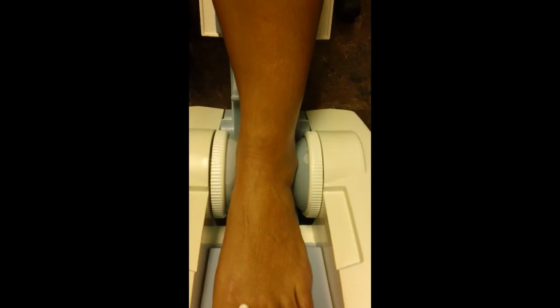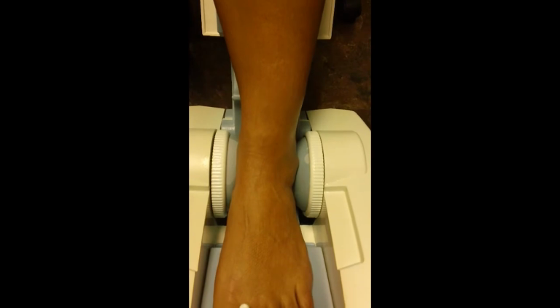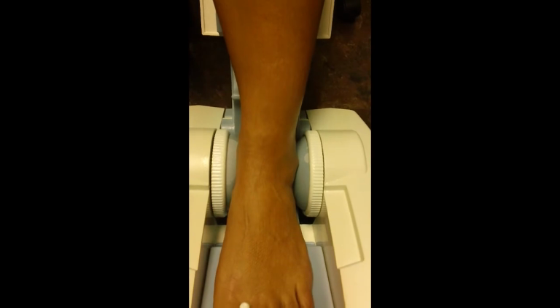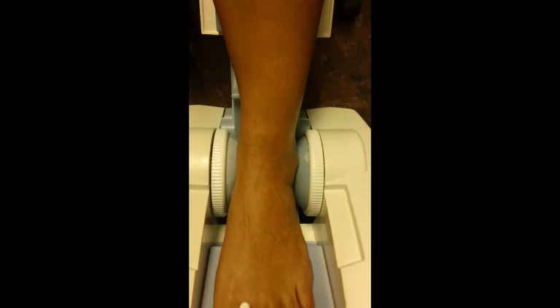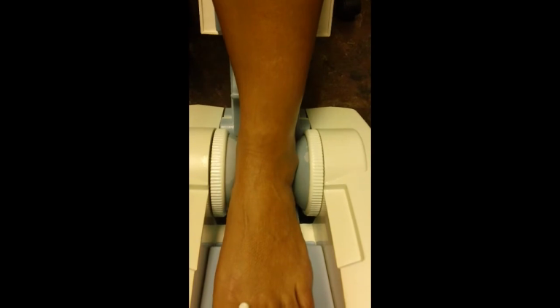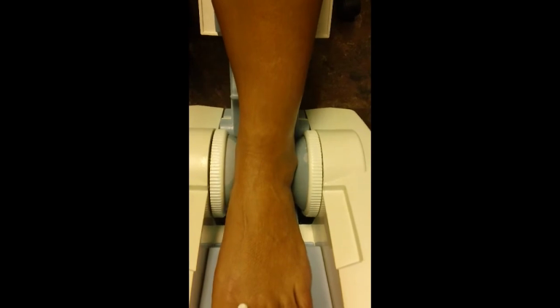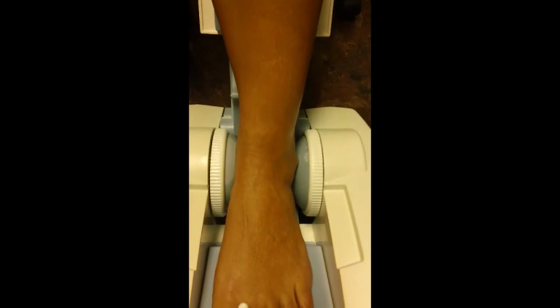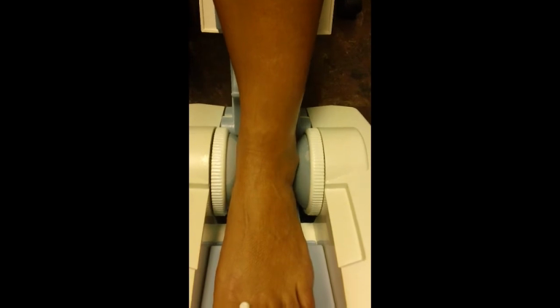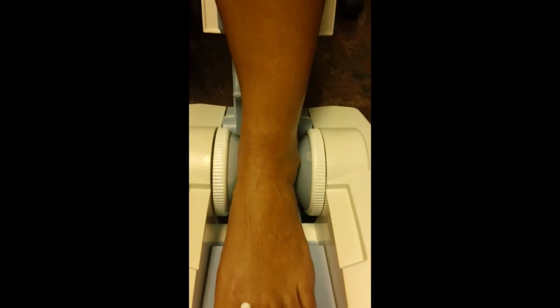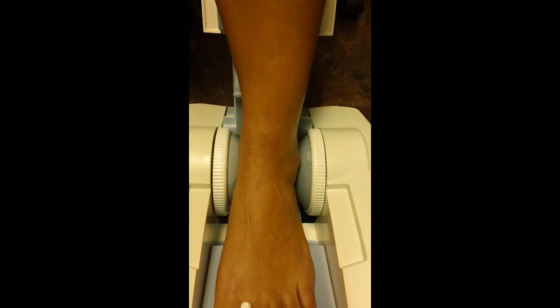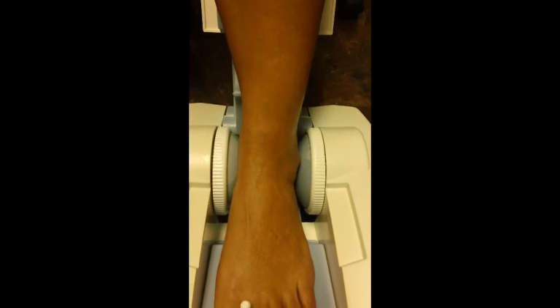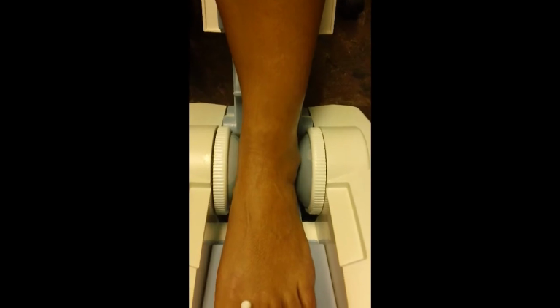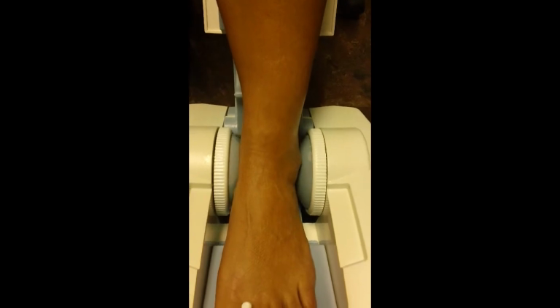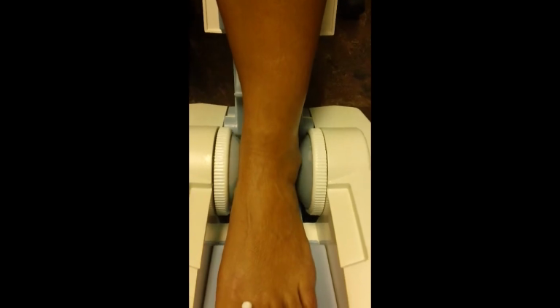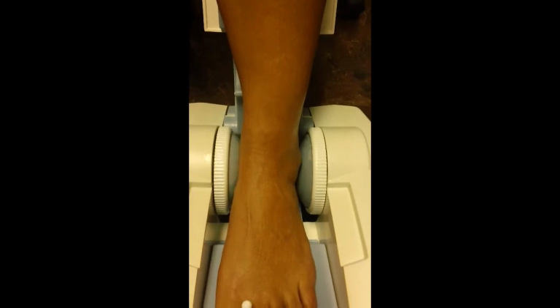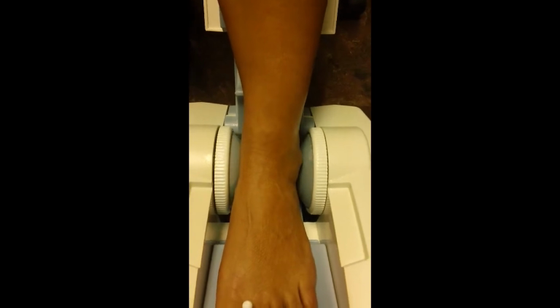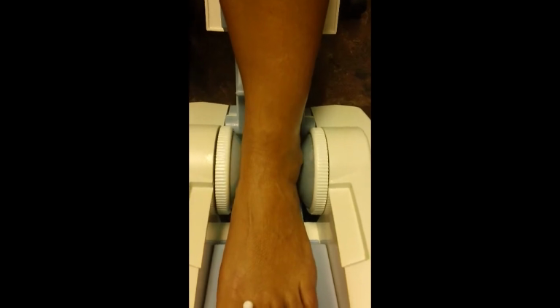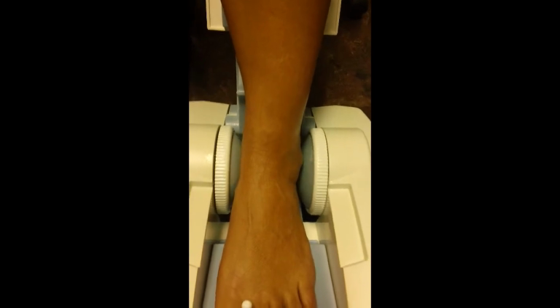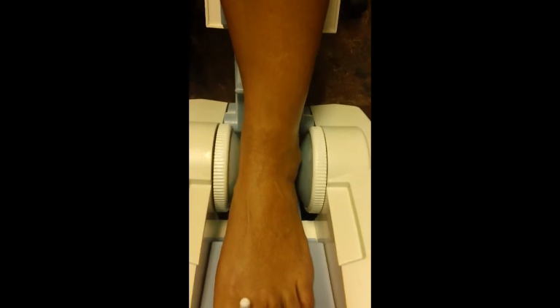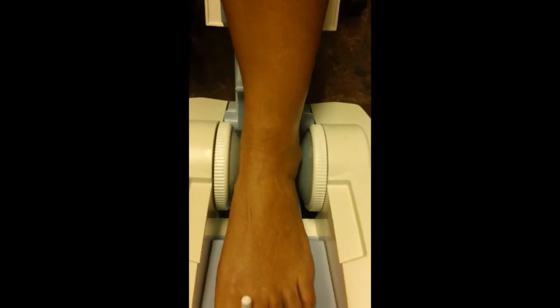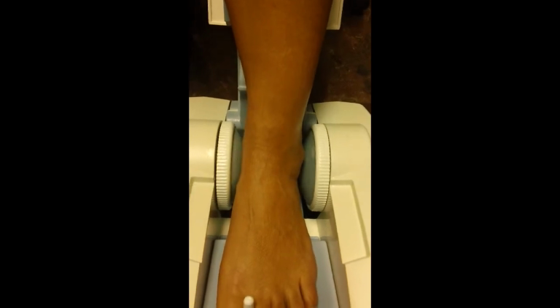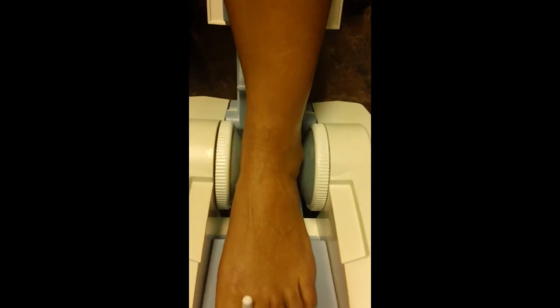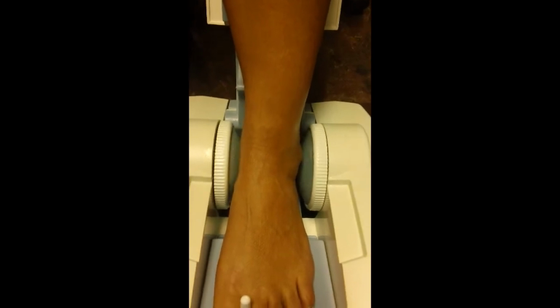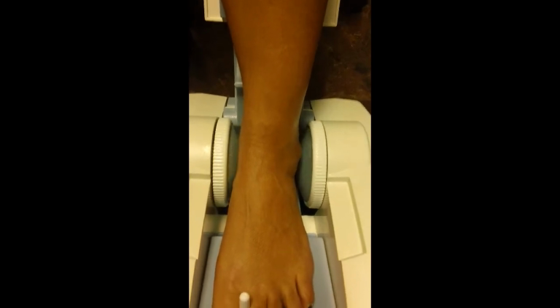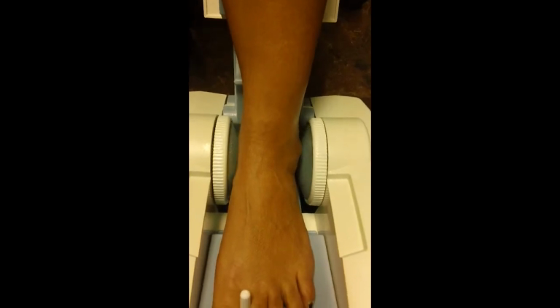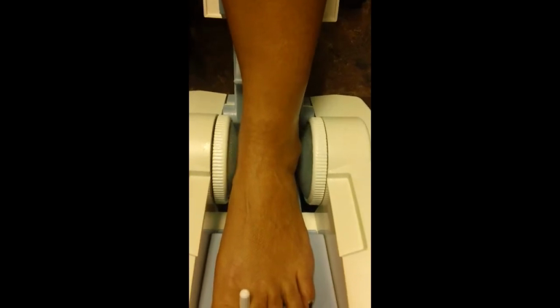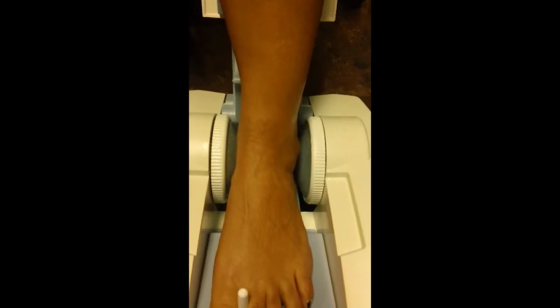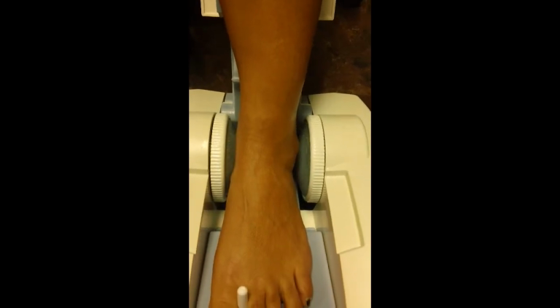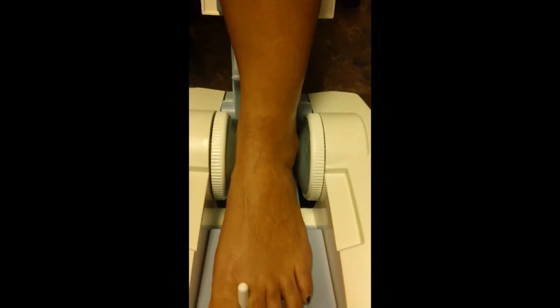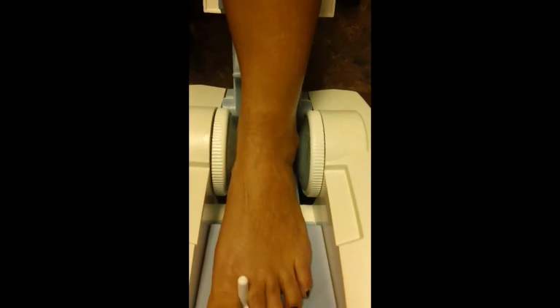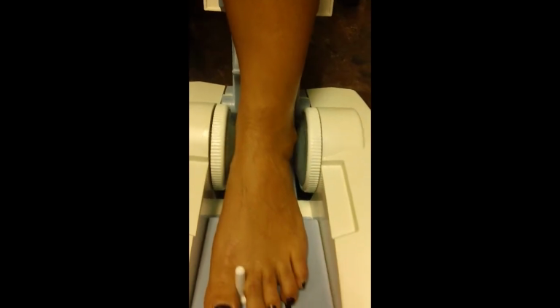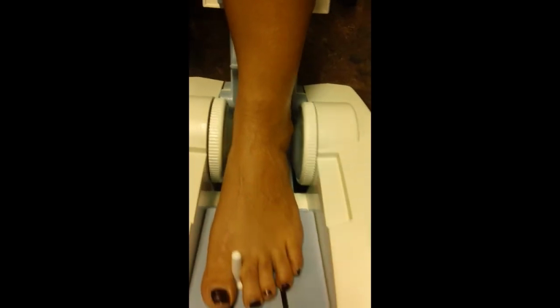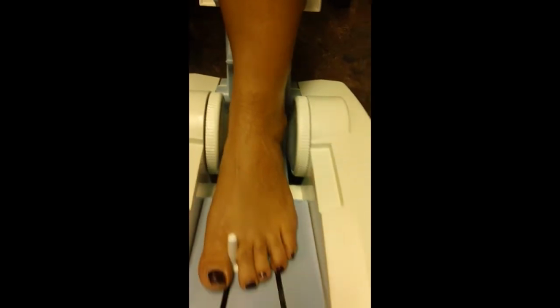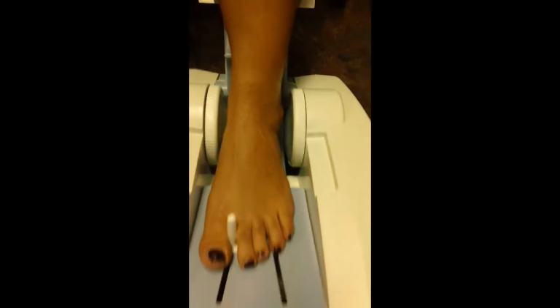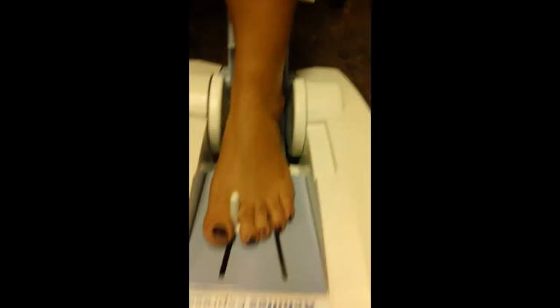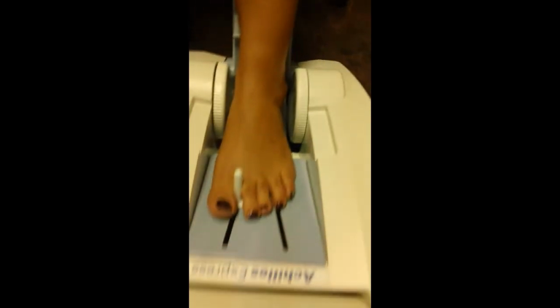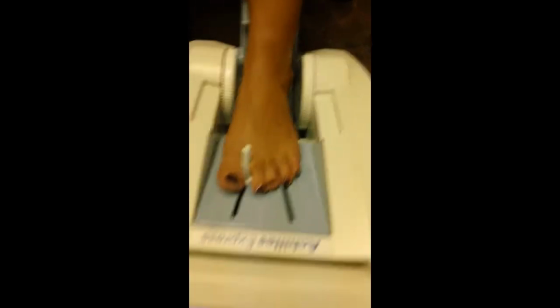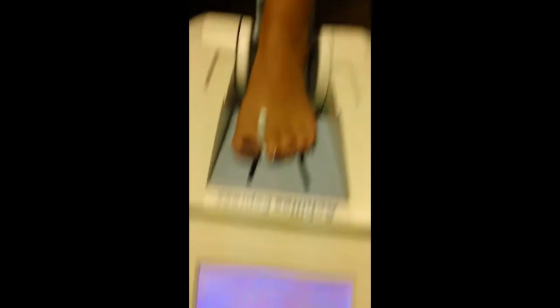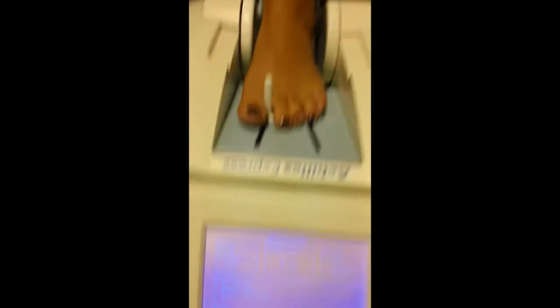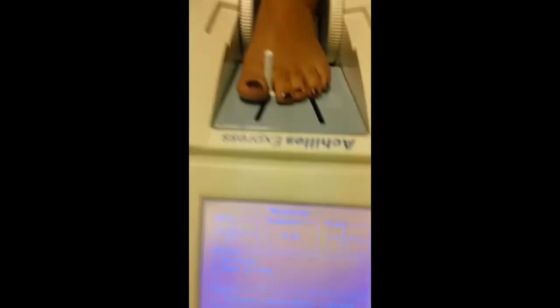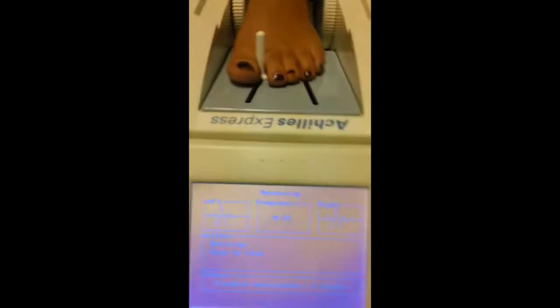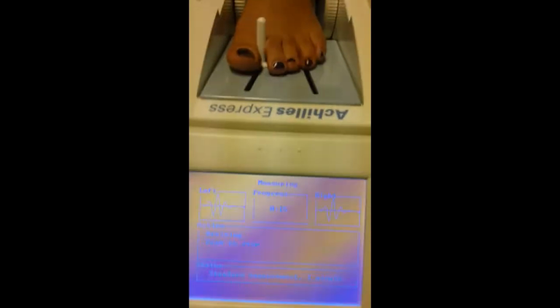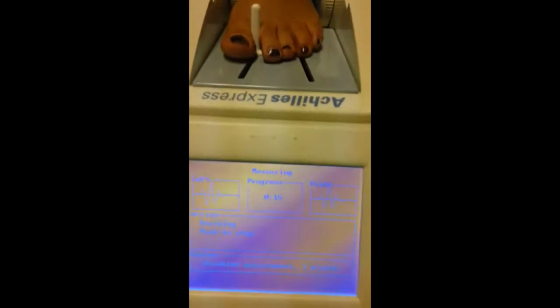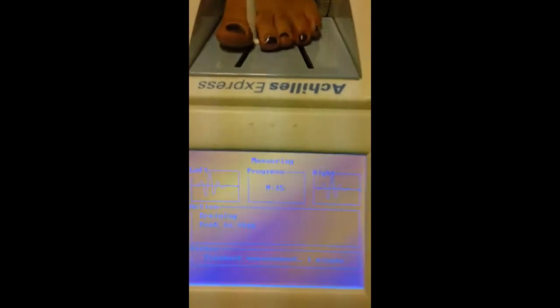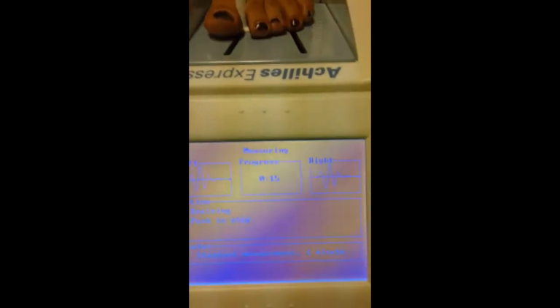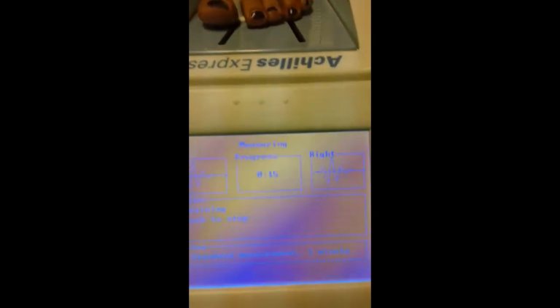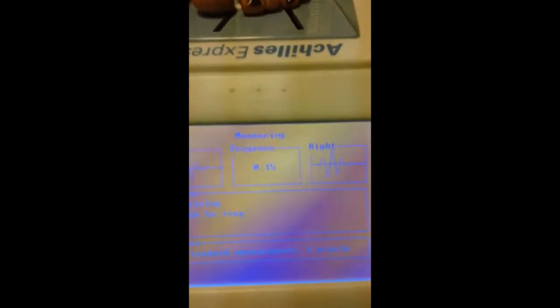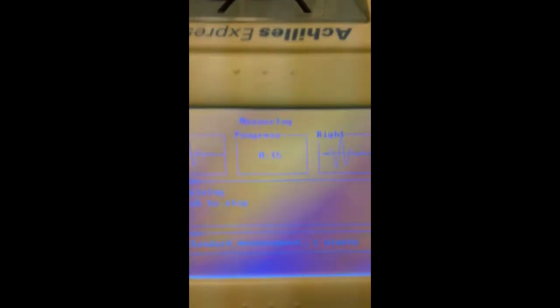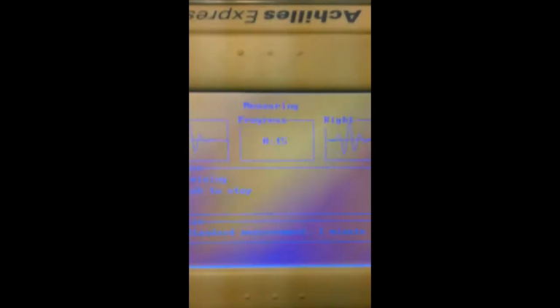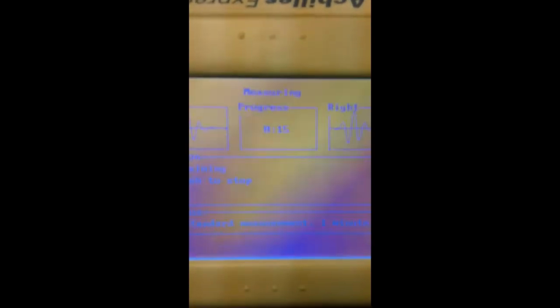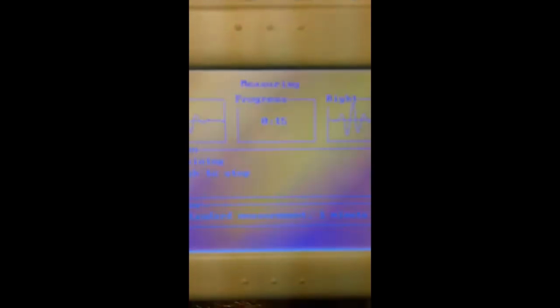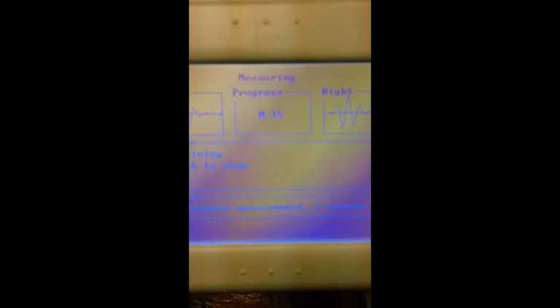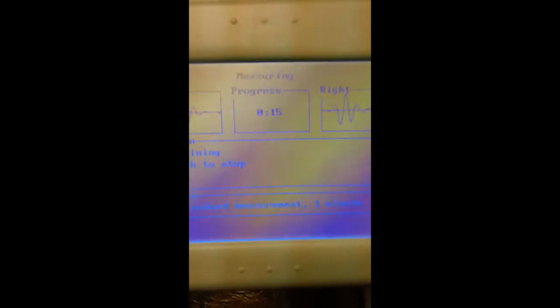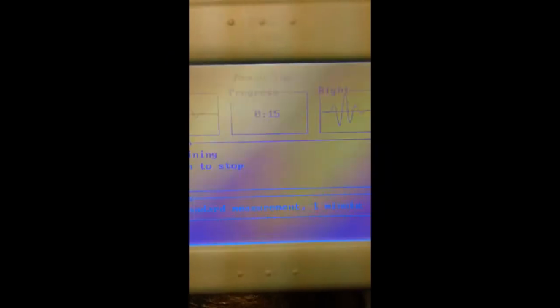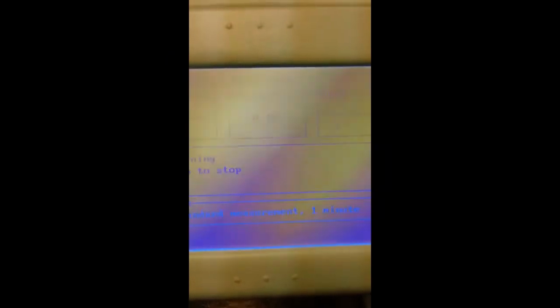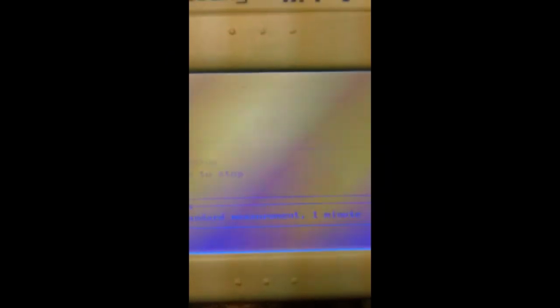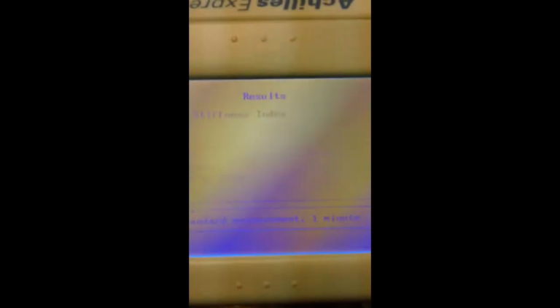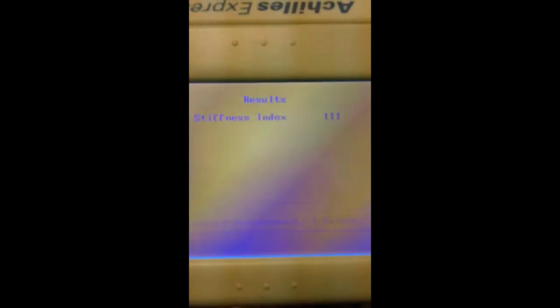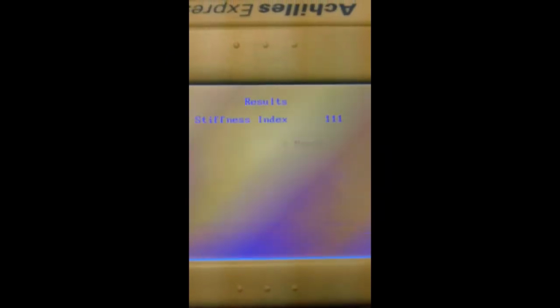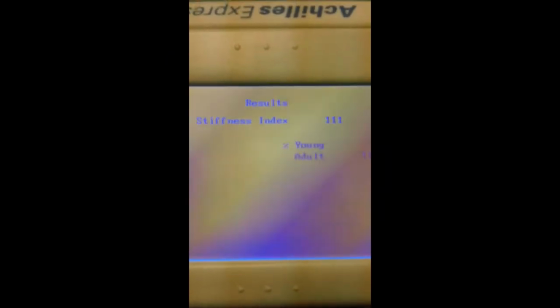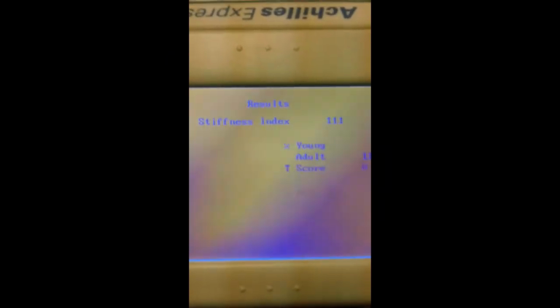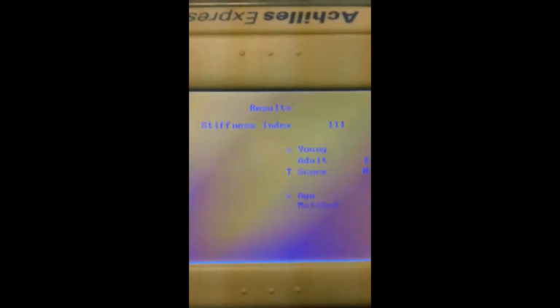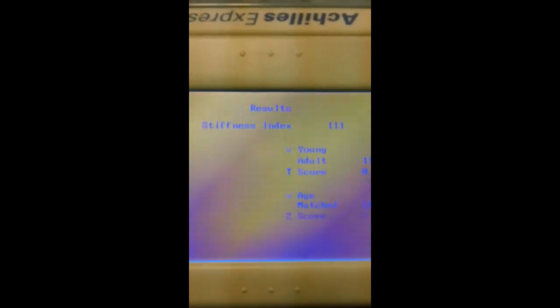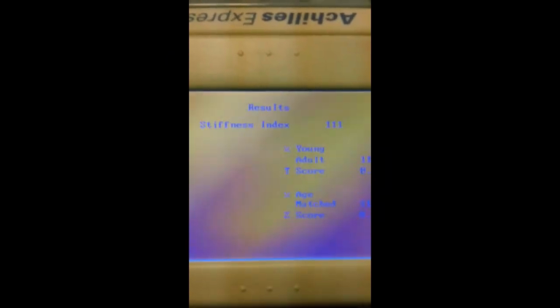She can put her boot back on. So that was it — that was the entire process.